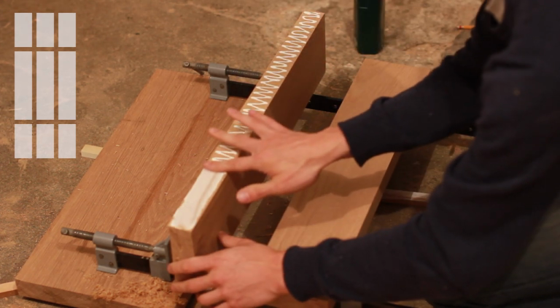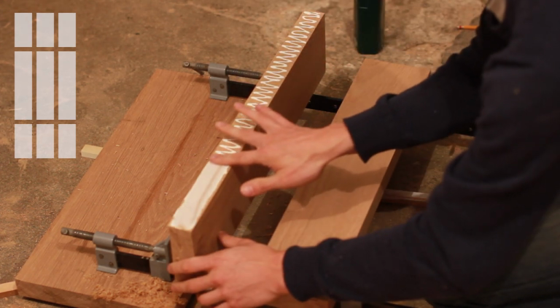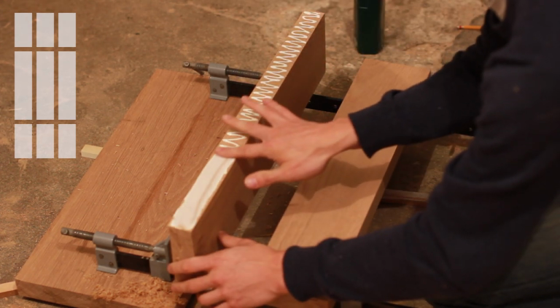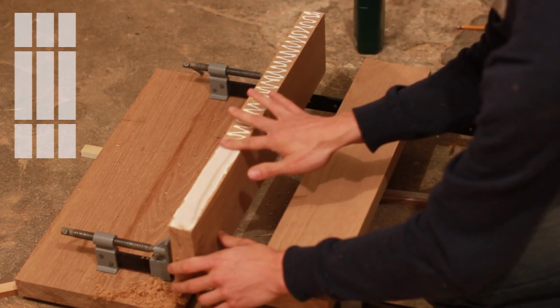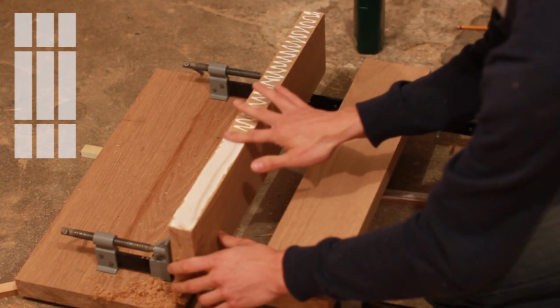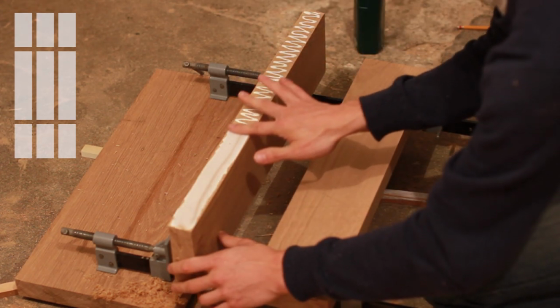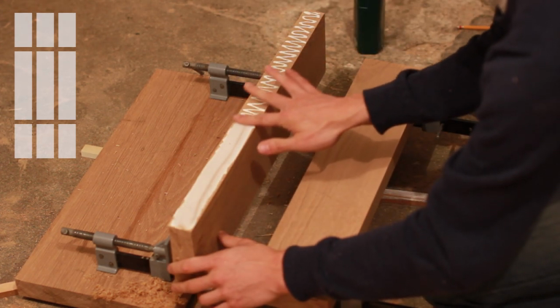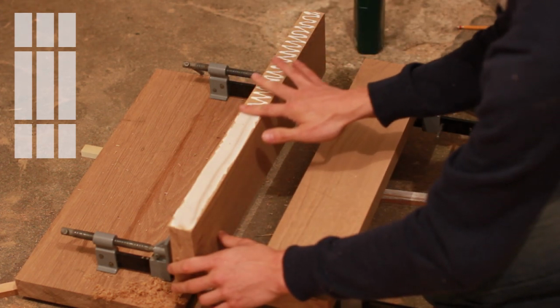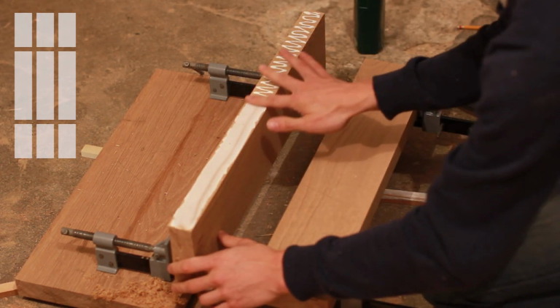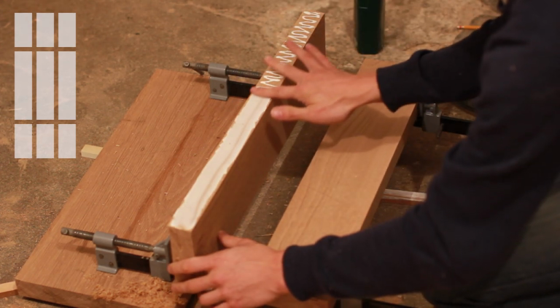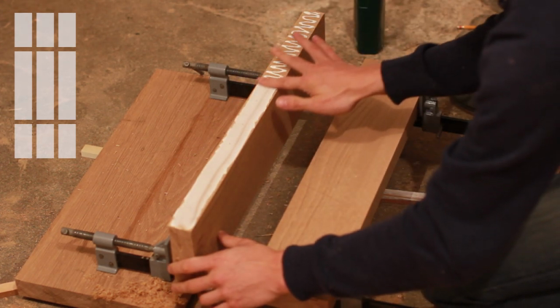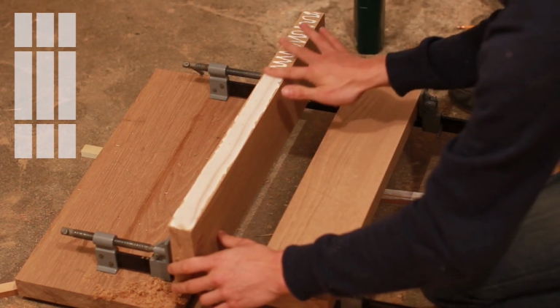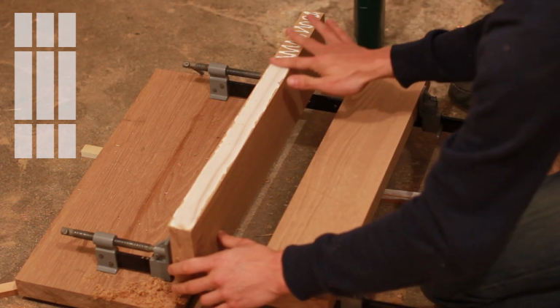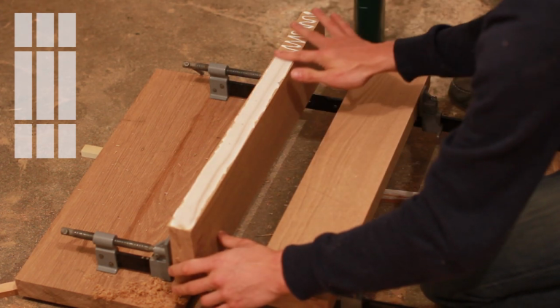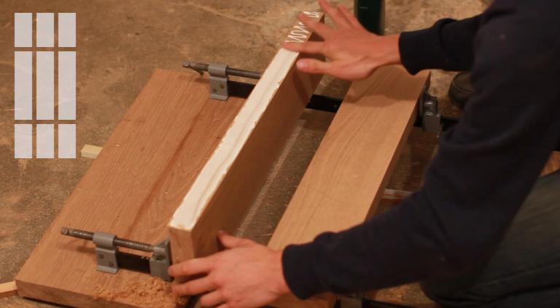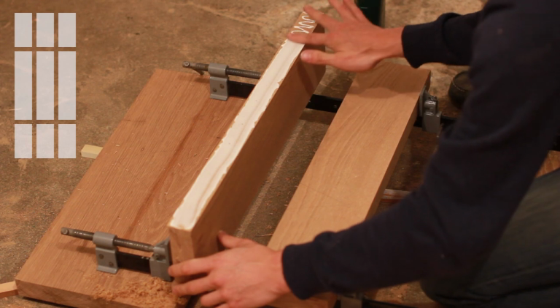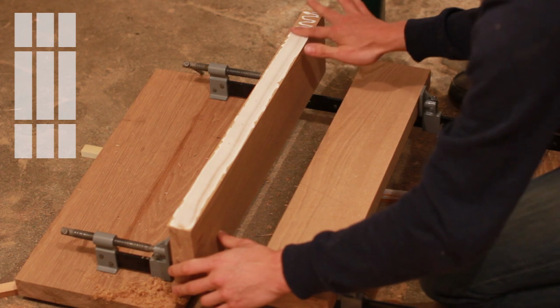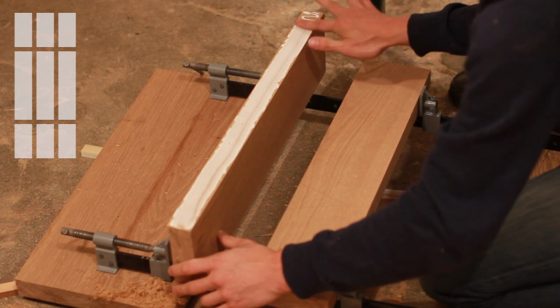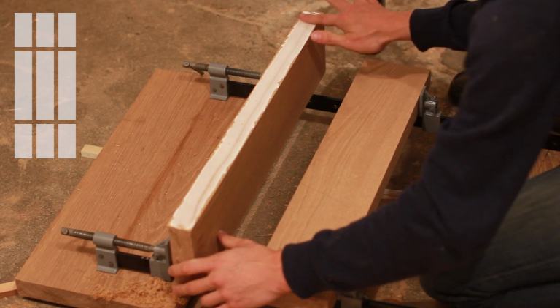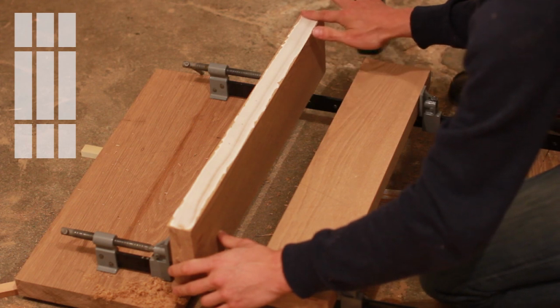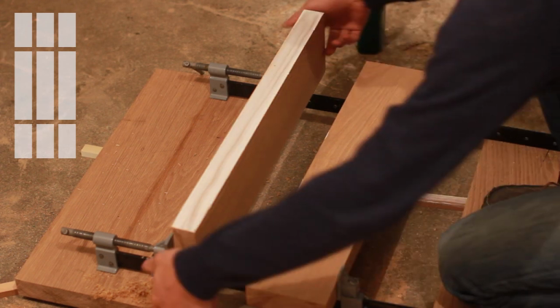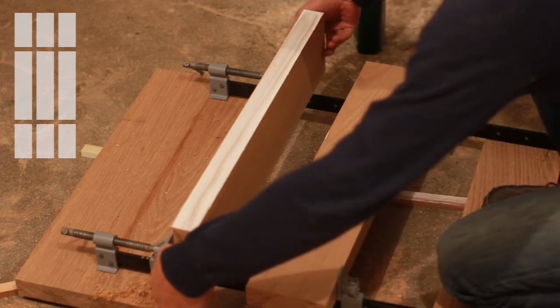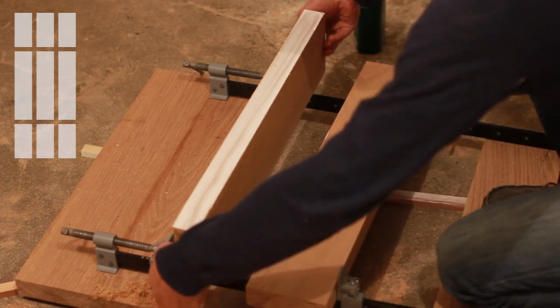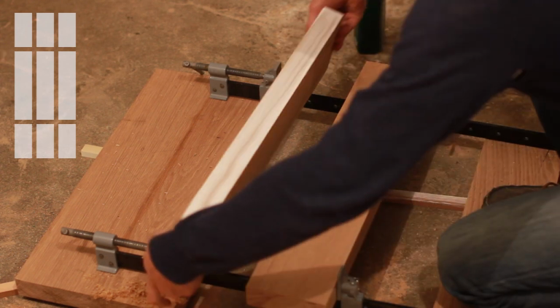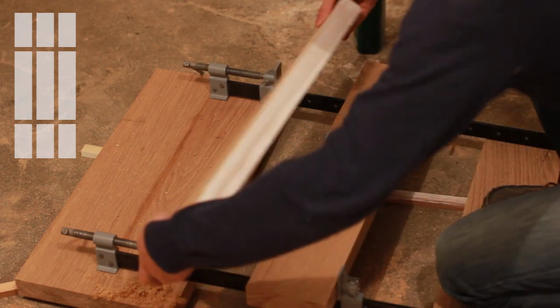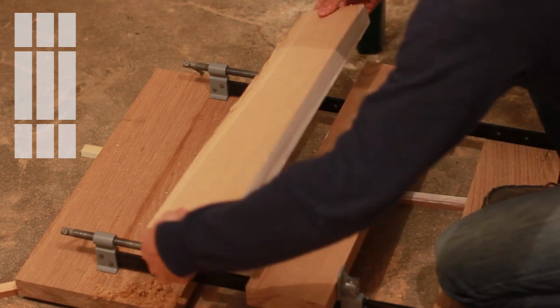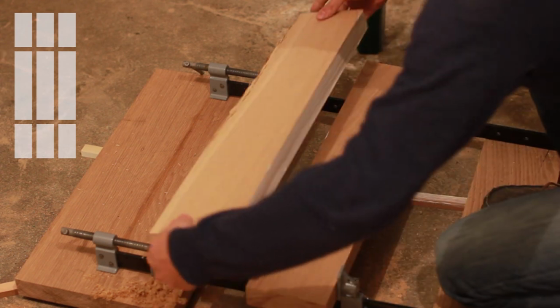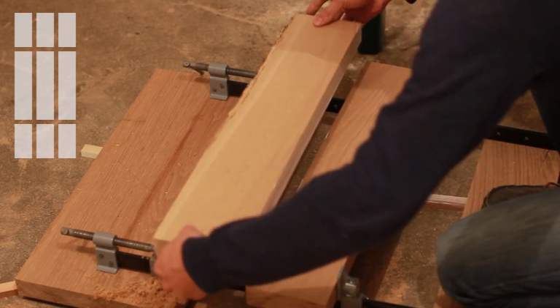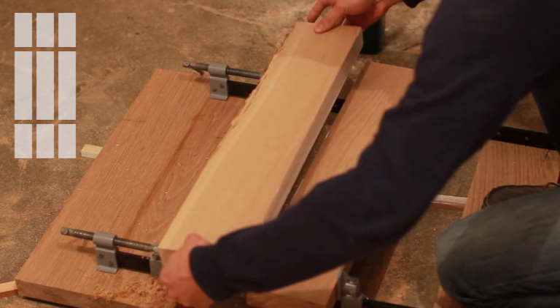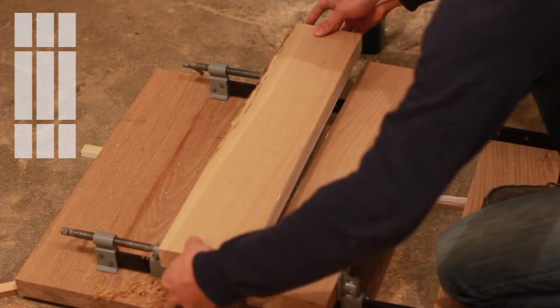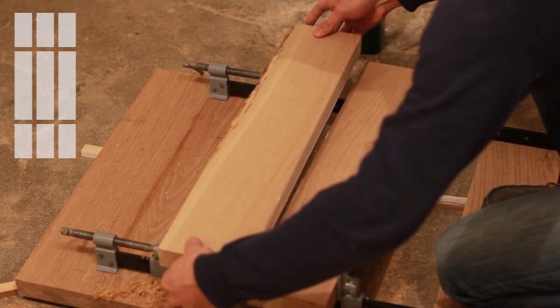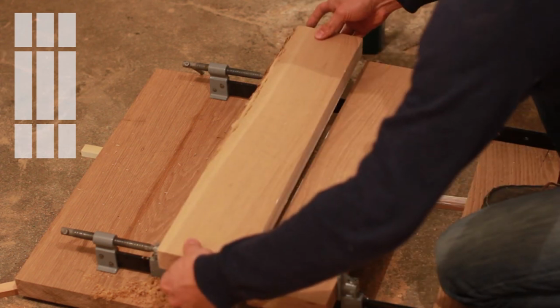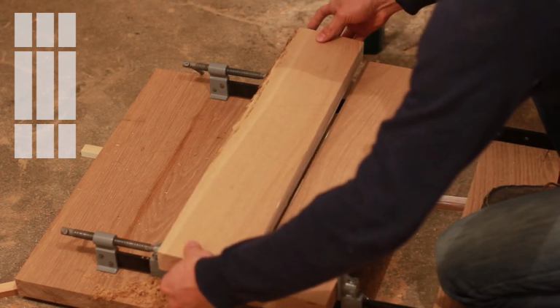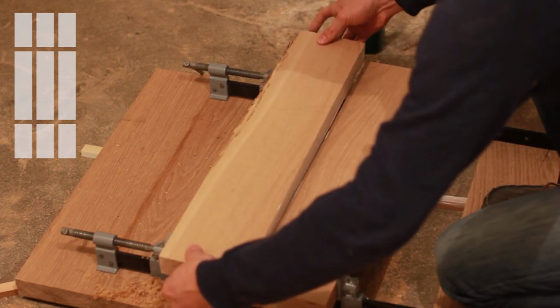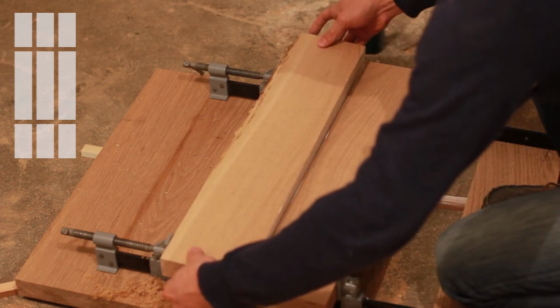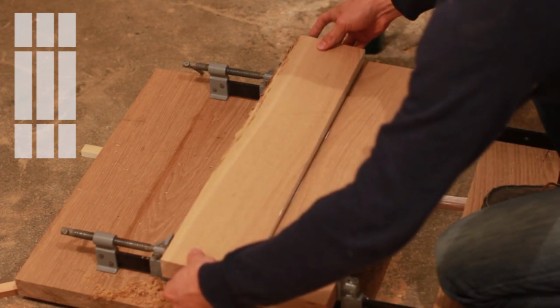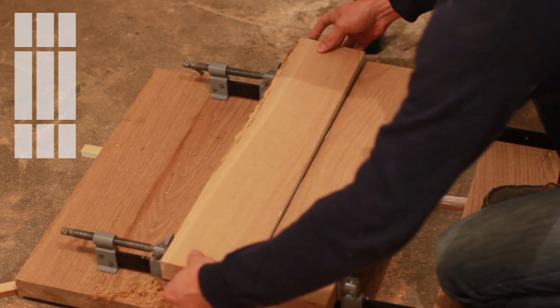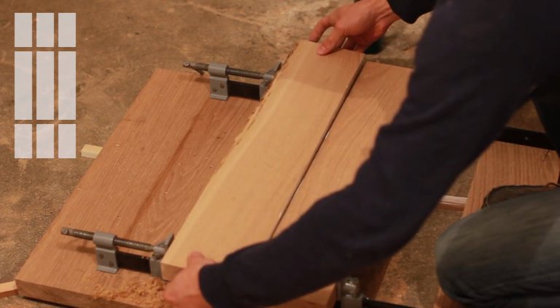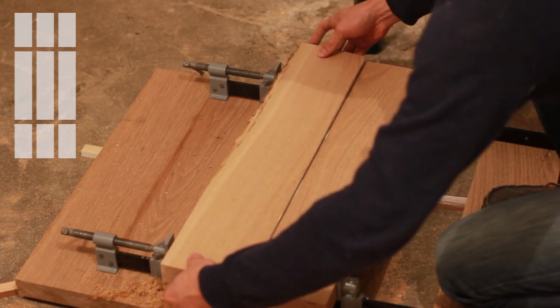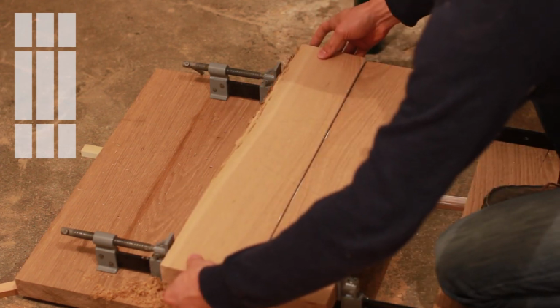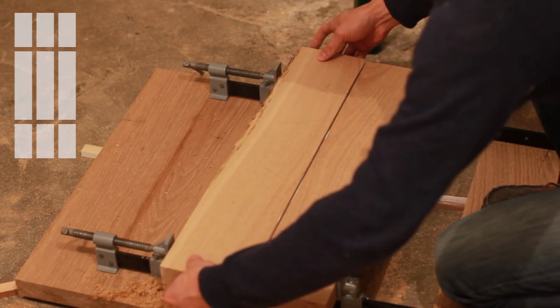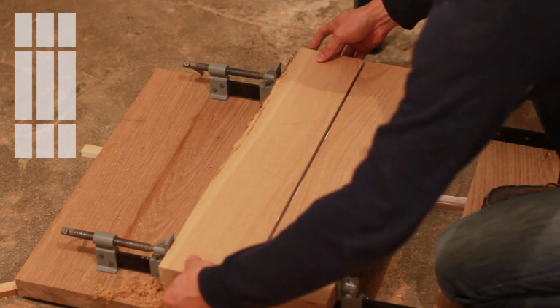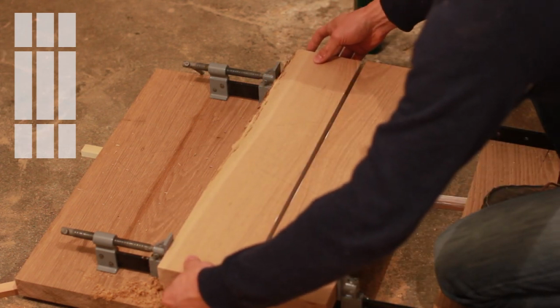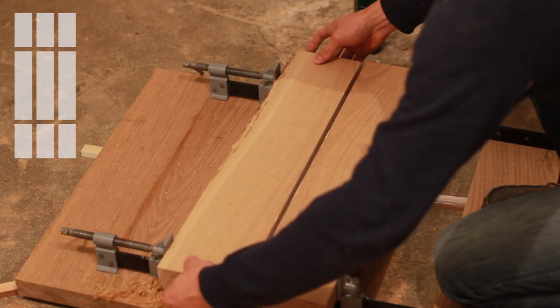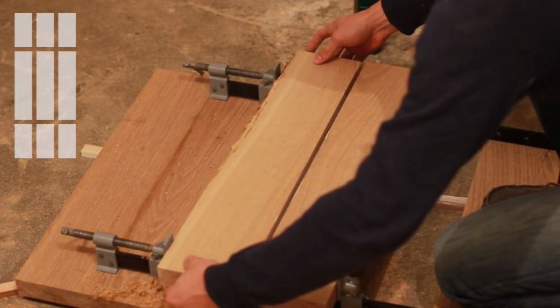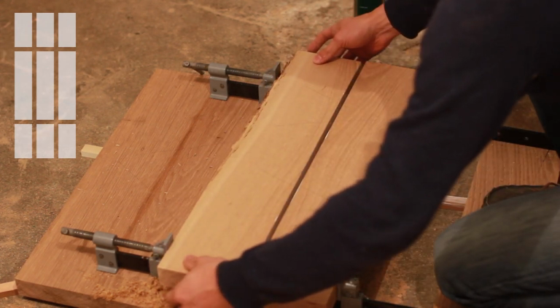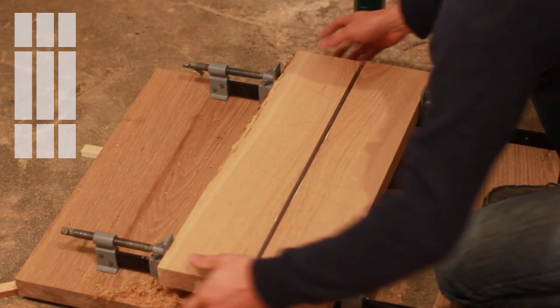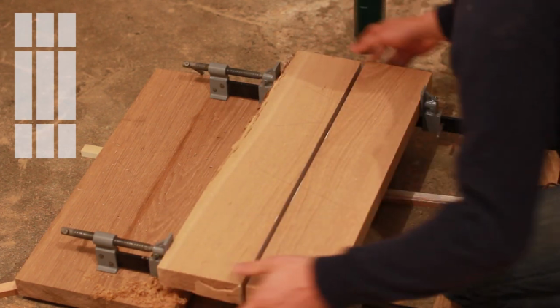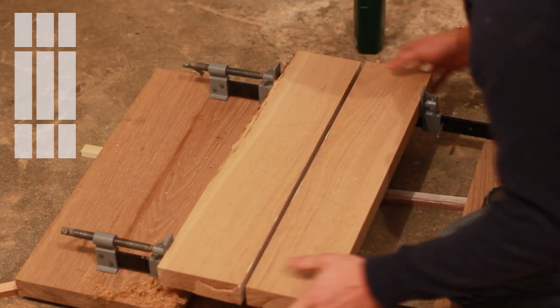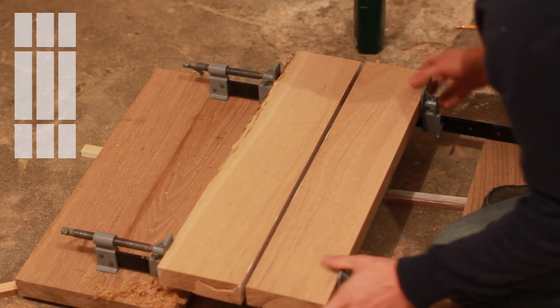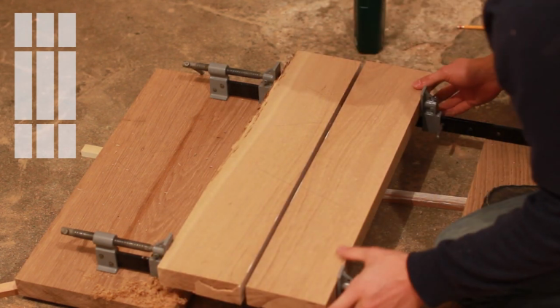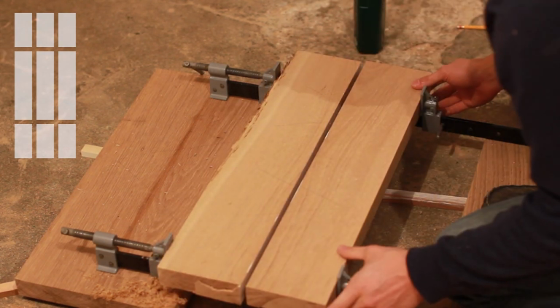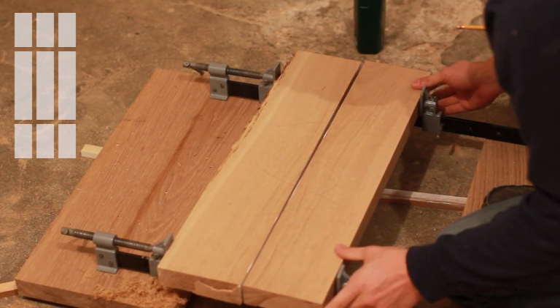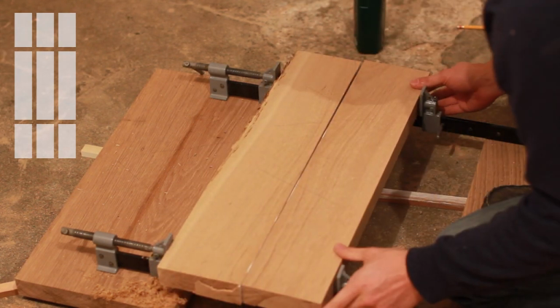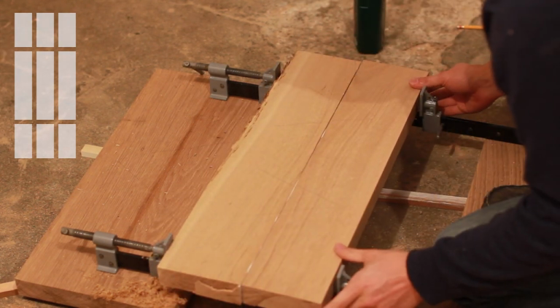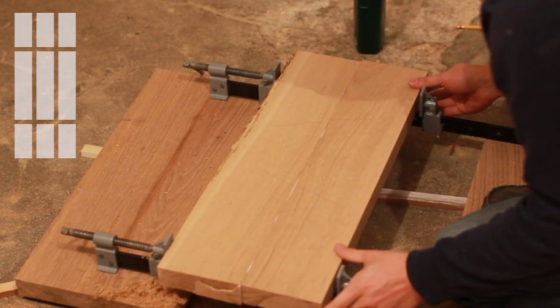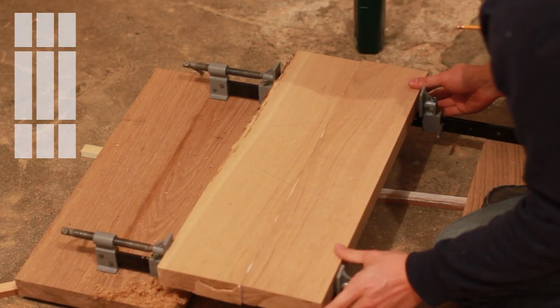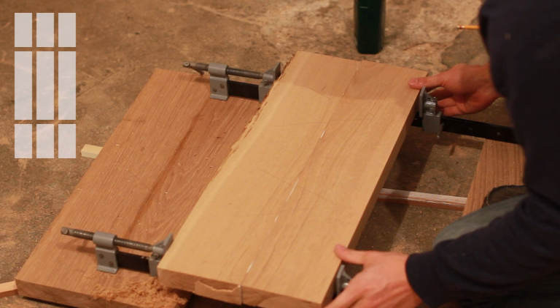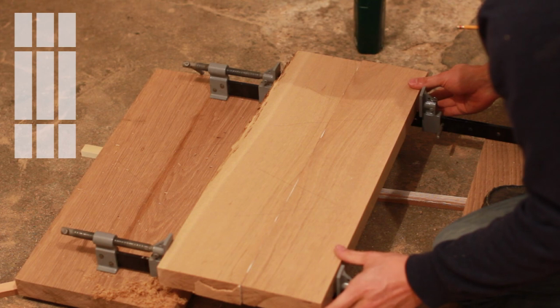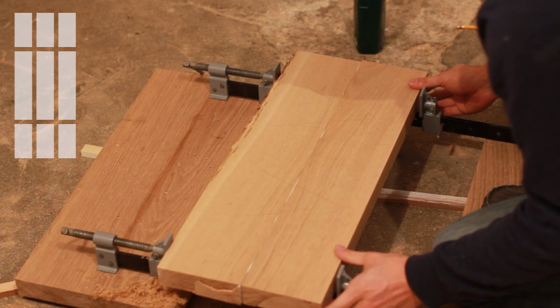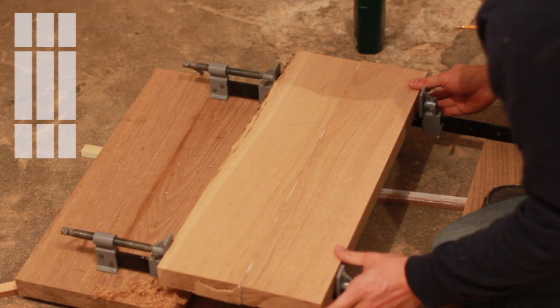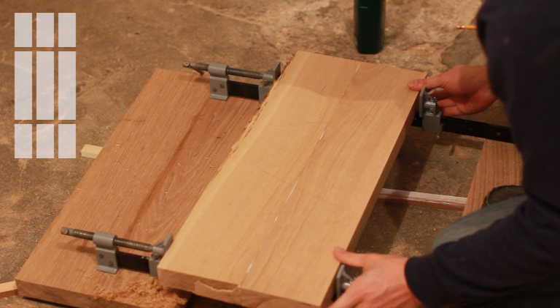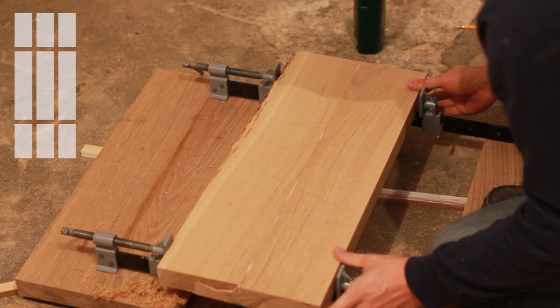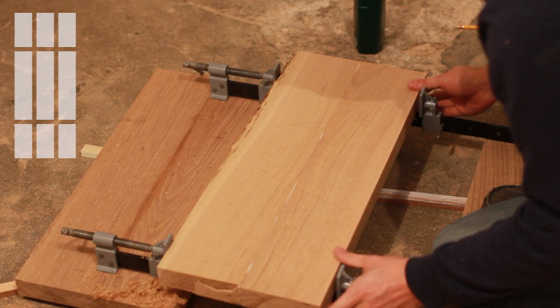I could then glue up all of the half boards back into whole boards. At this point I wasn't too fussed about the ends lining up — I just wanted the best grain match between the two halves.